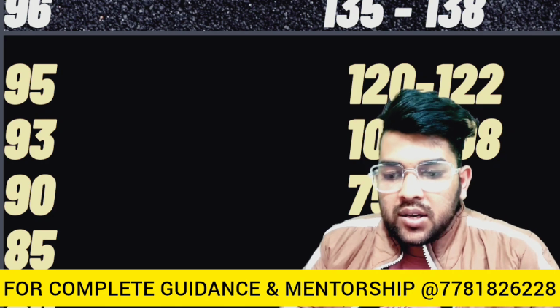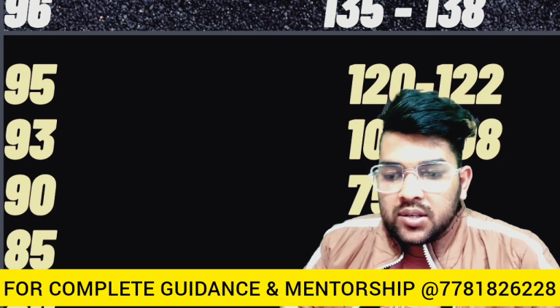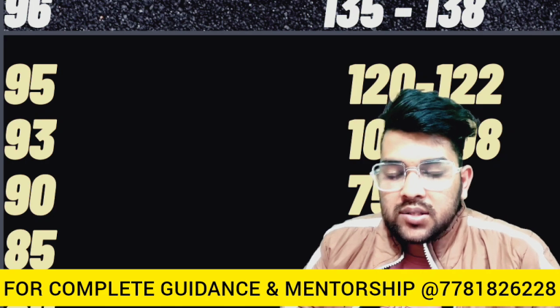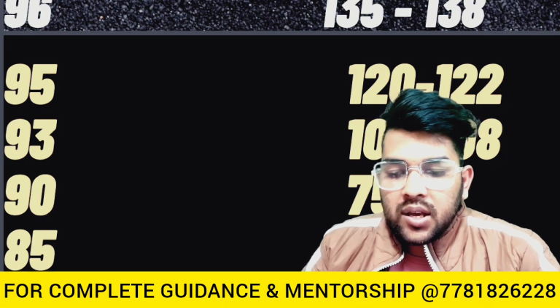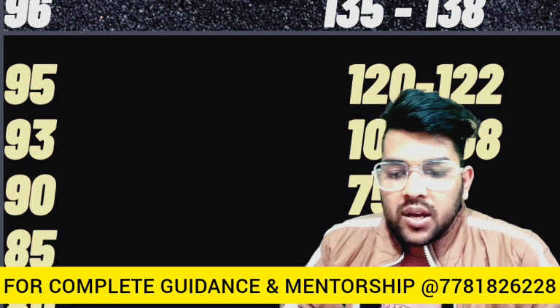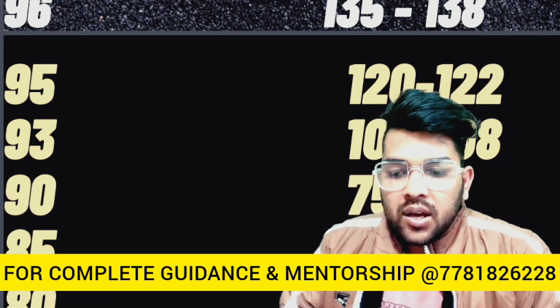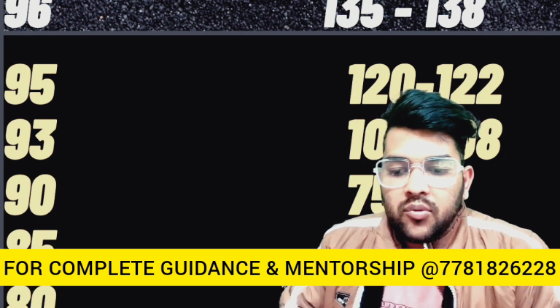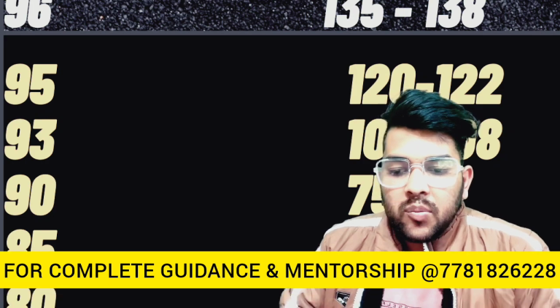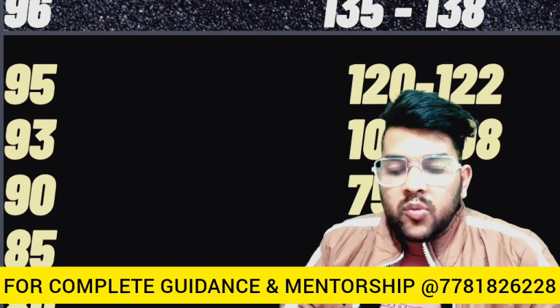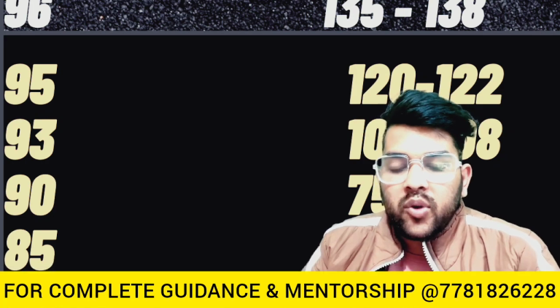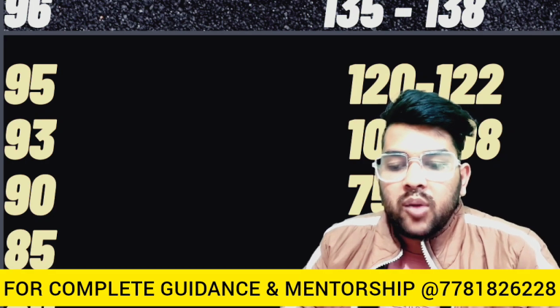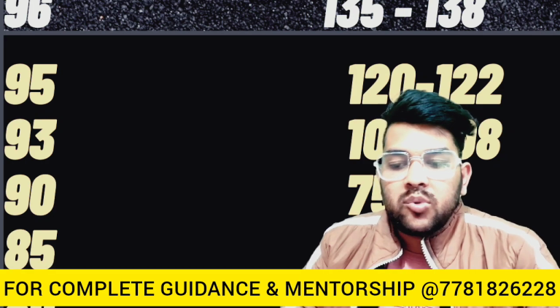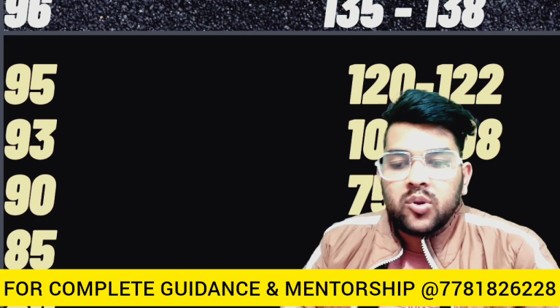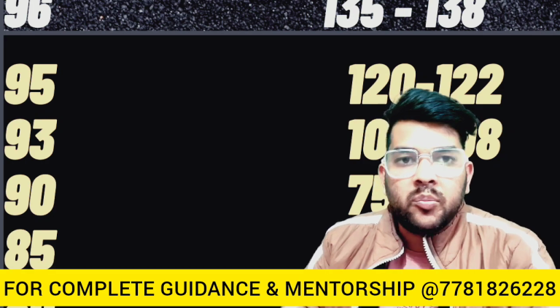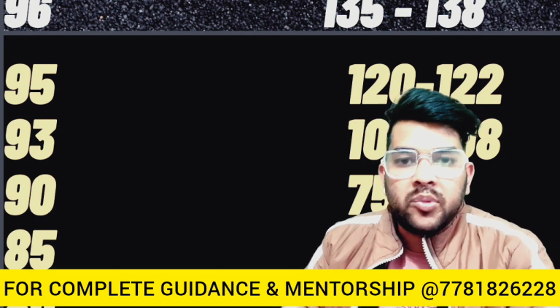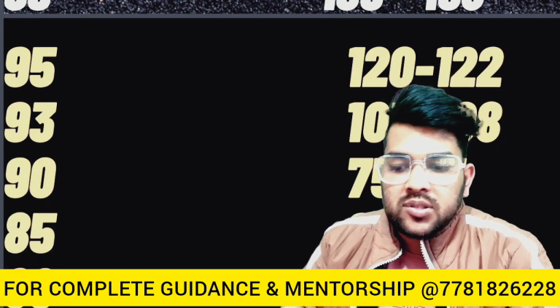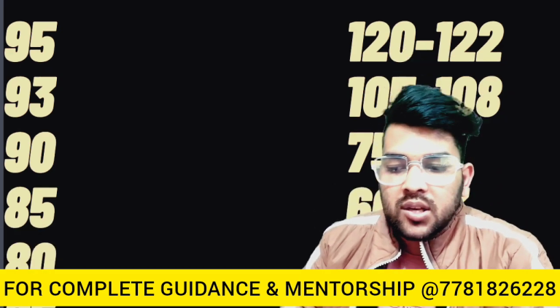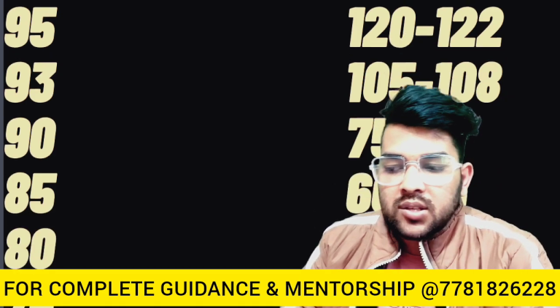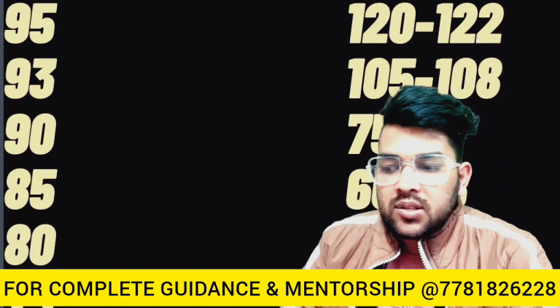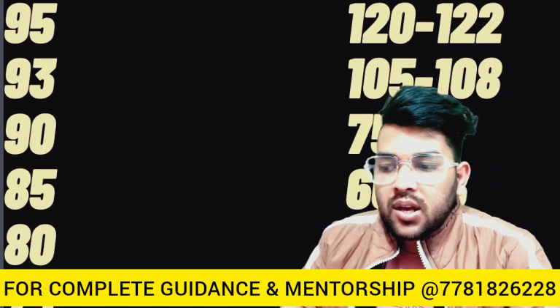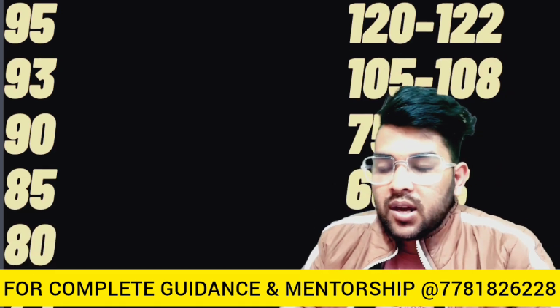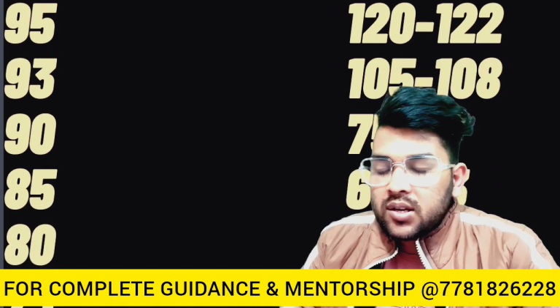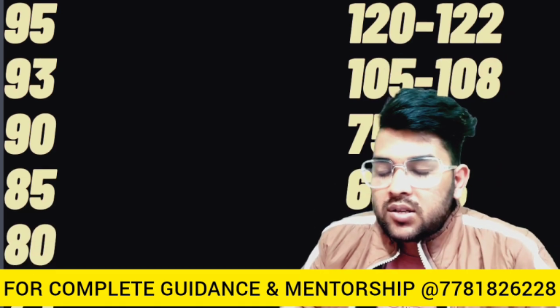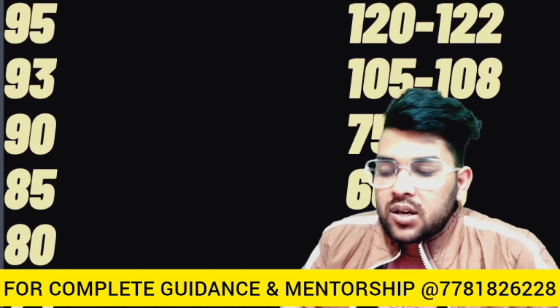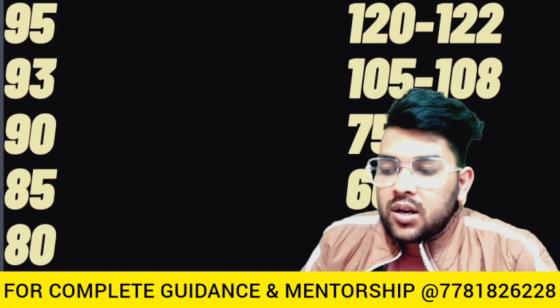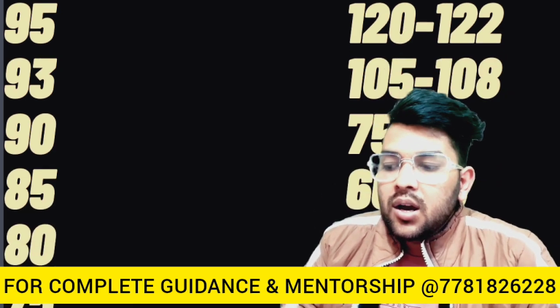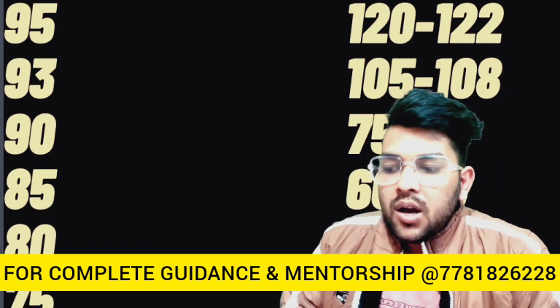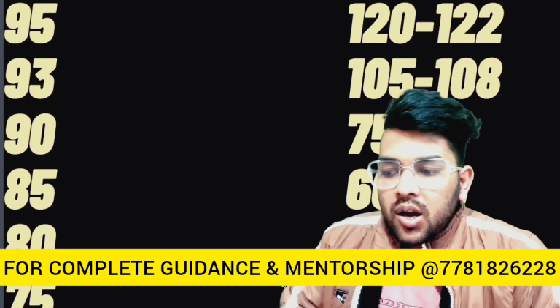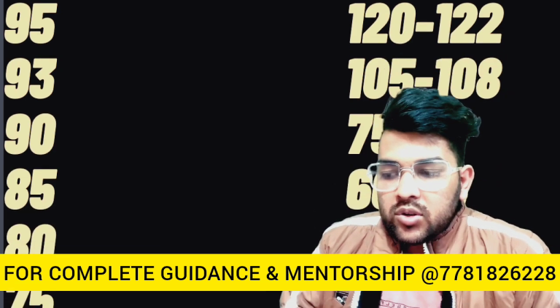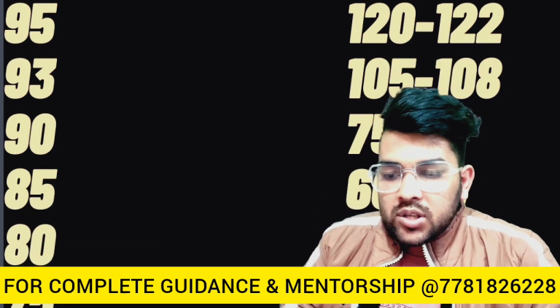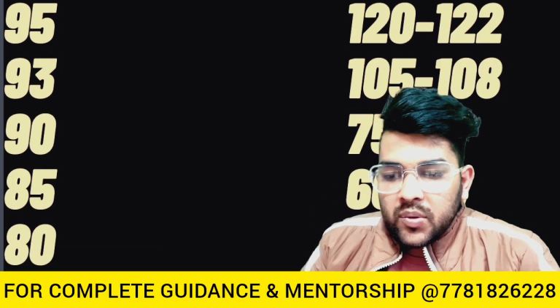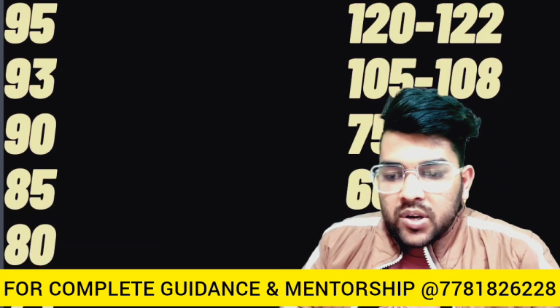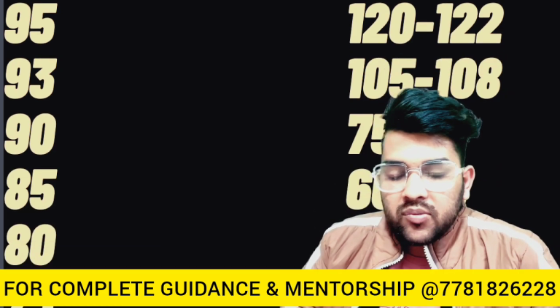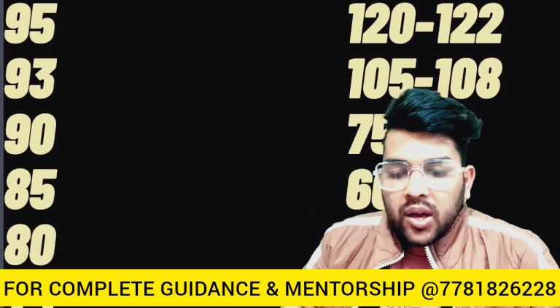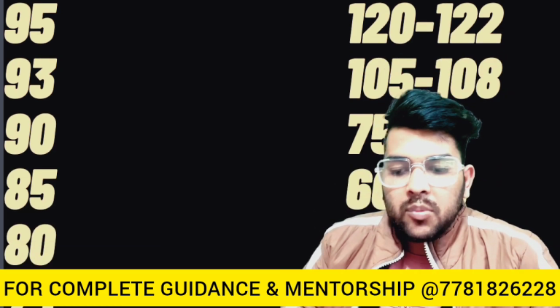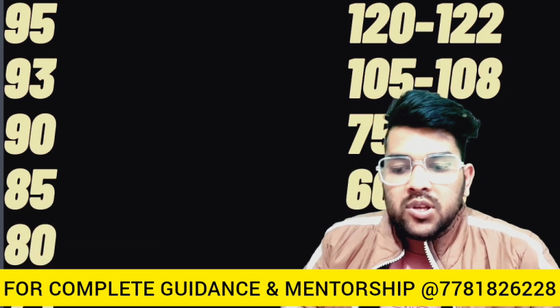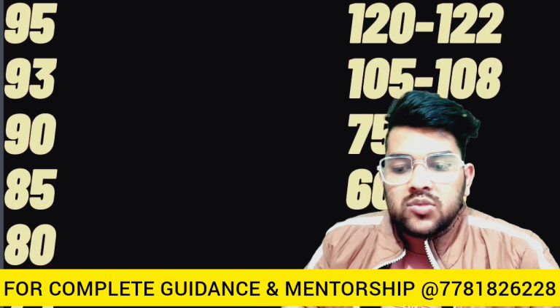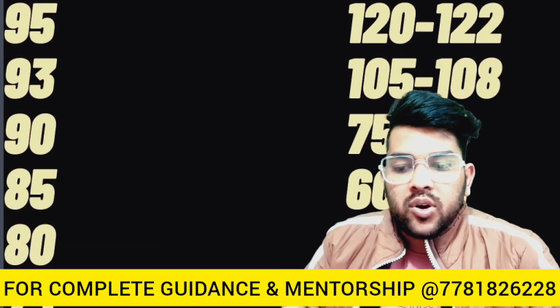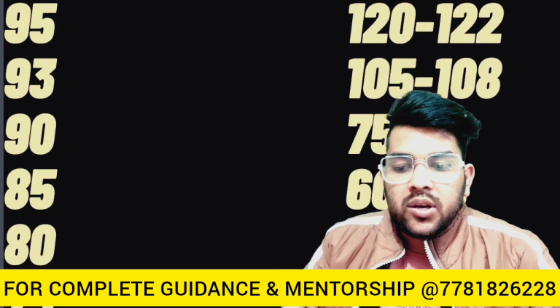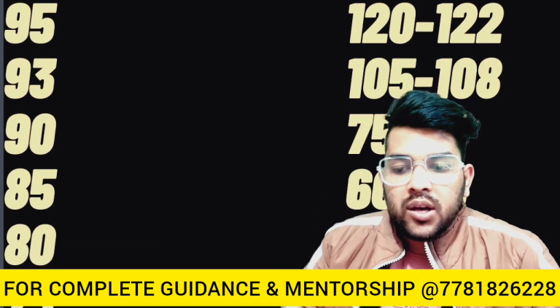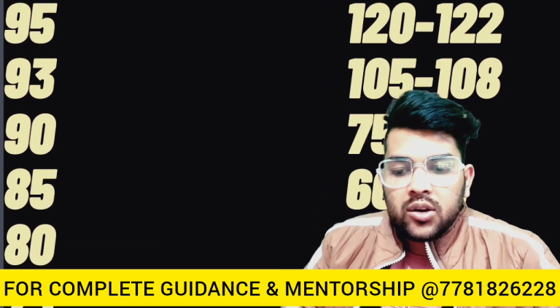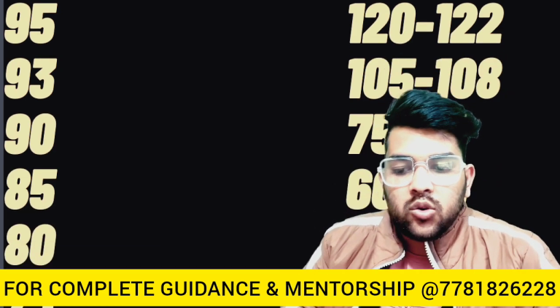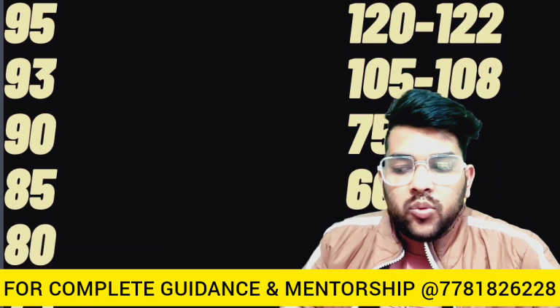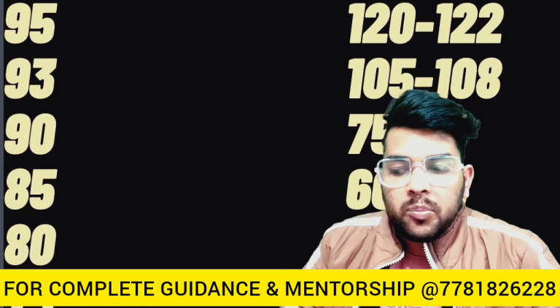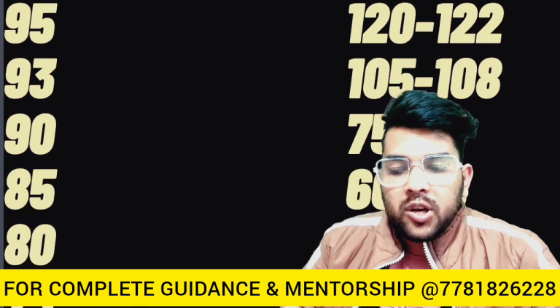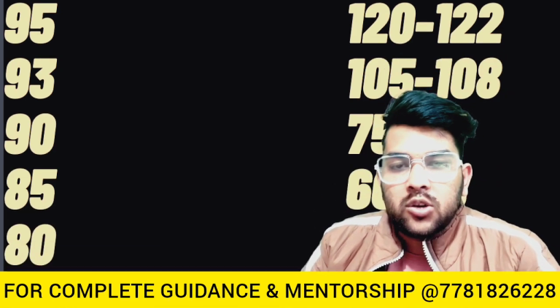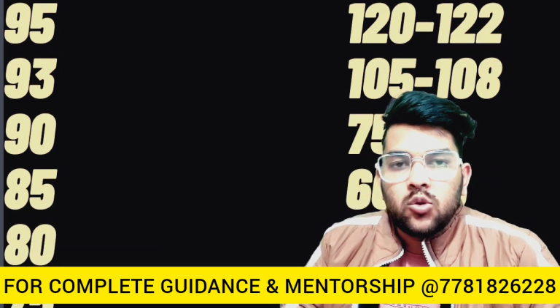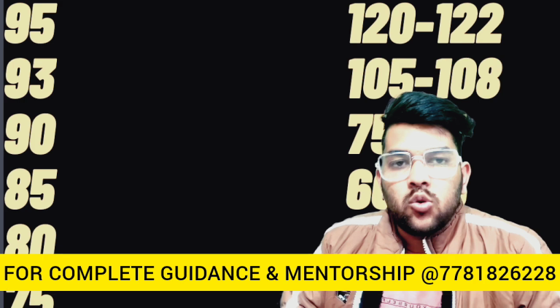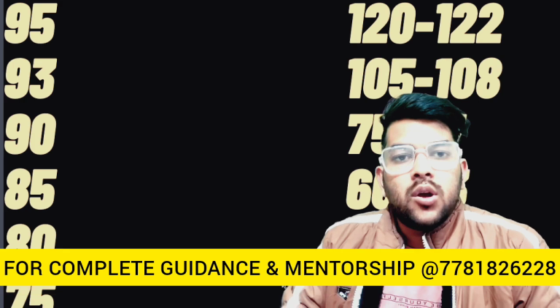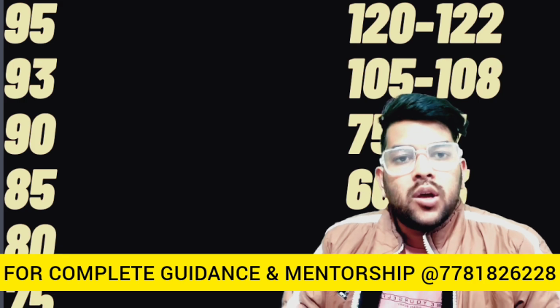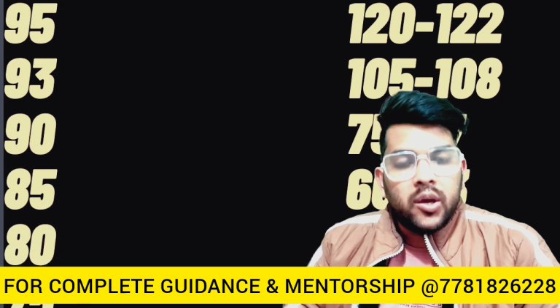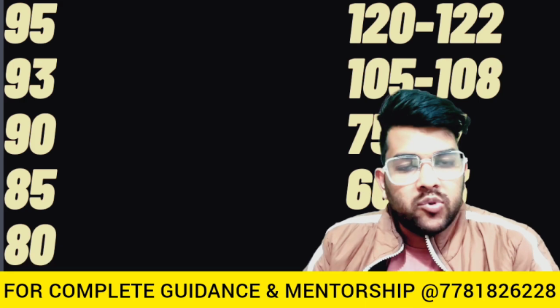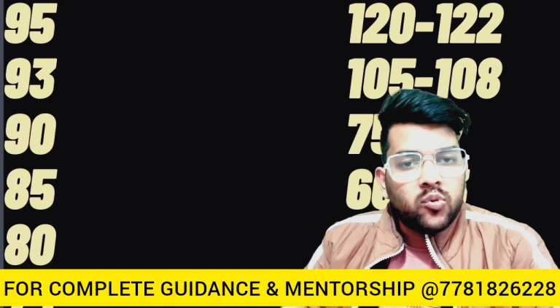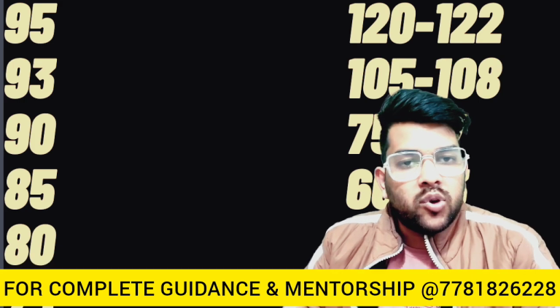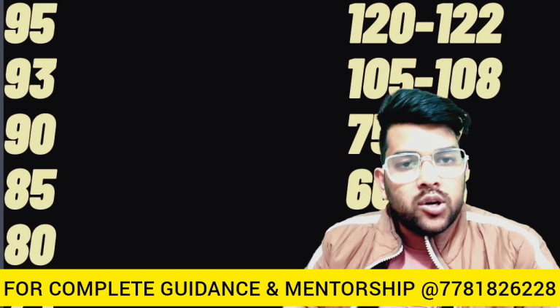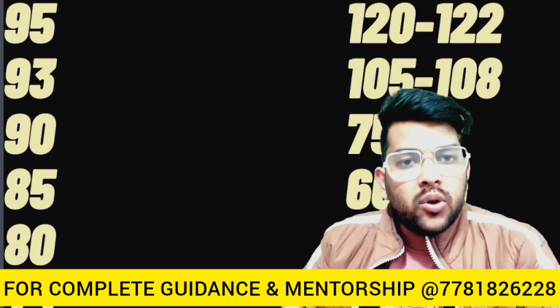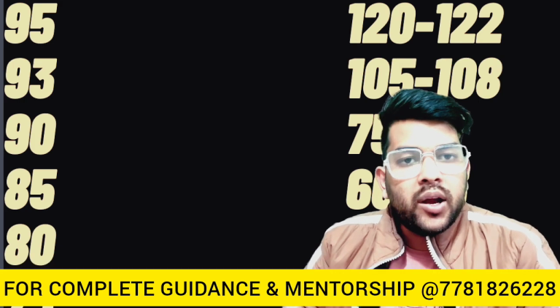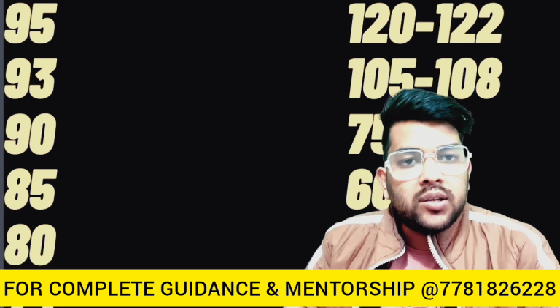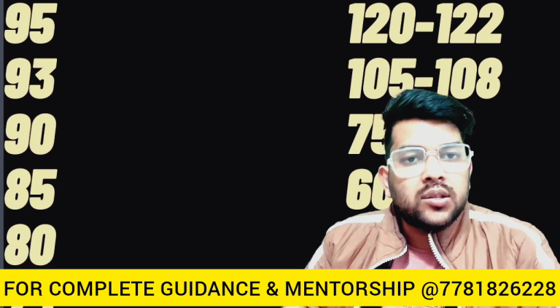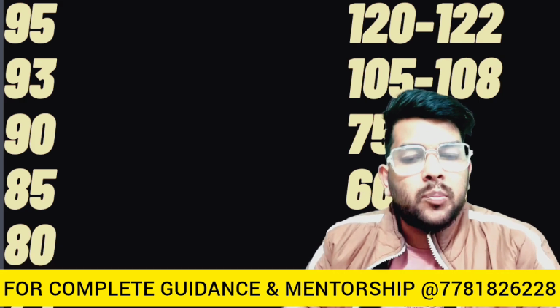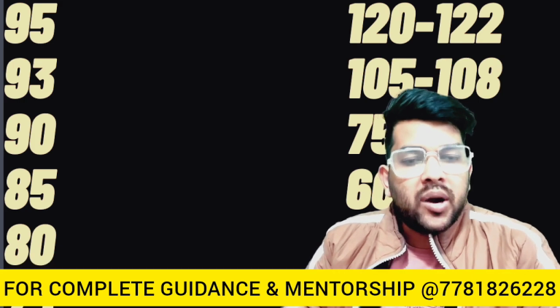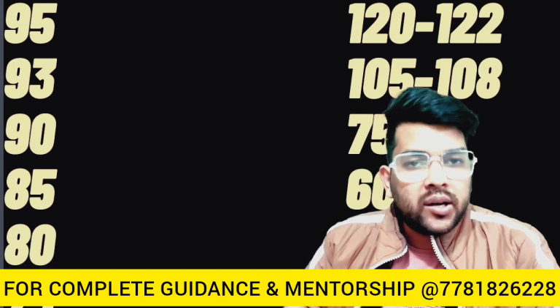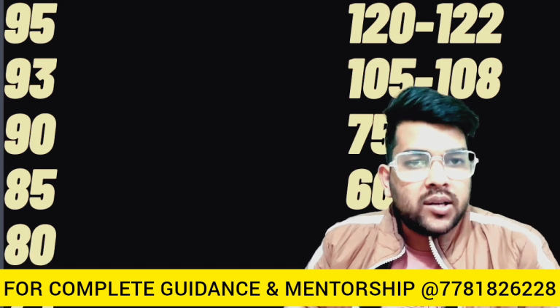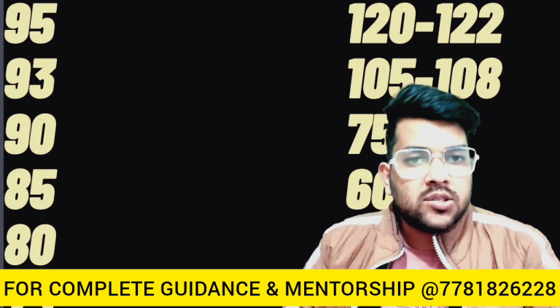For 80 percentile it is 55 to 56 marks, and for 75 percentile it is 48 to 52 marks.